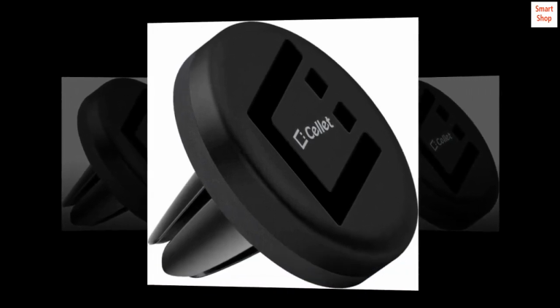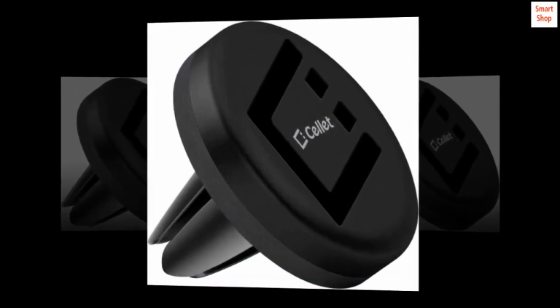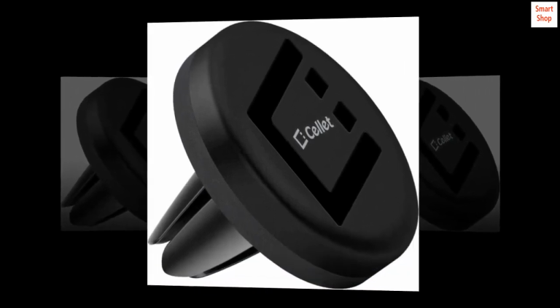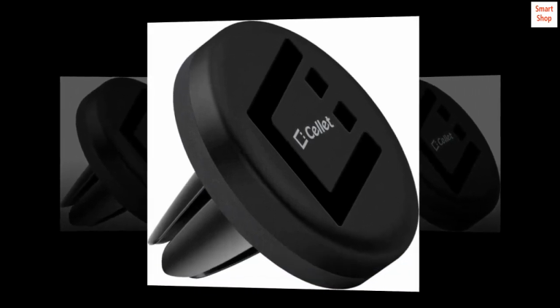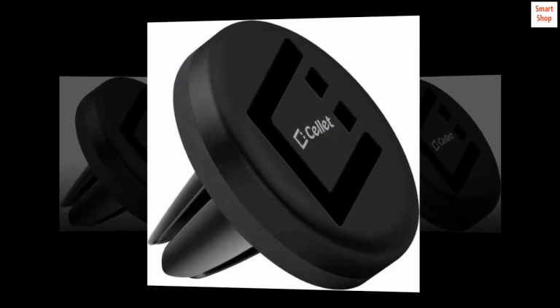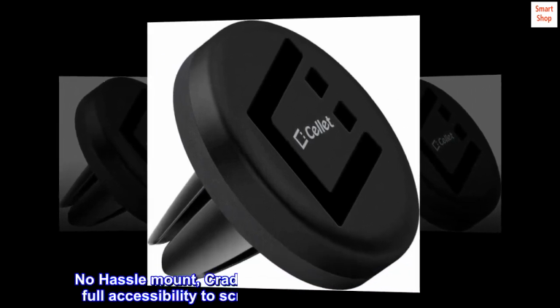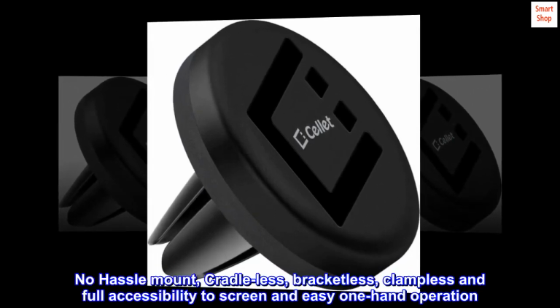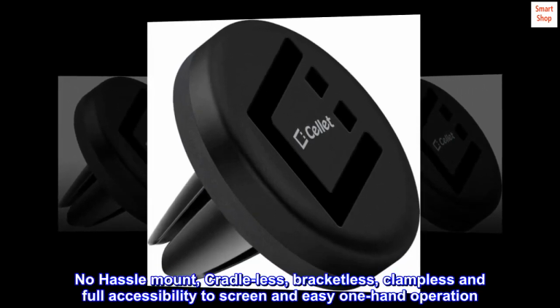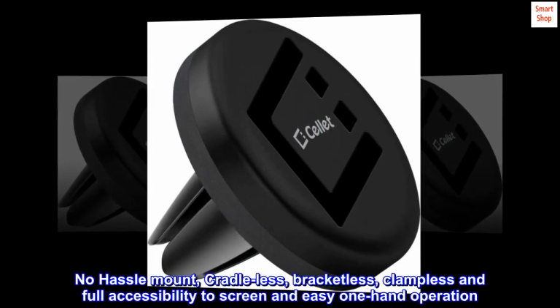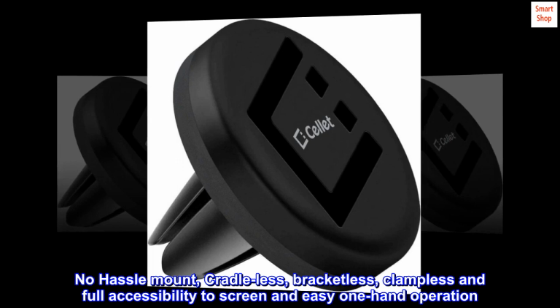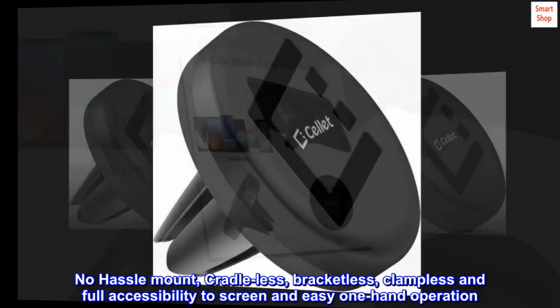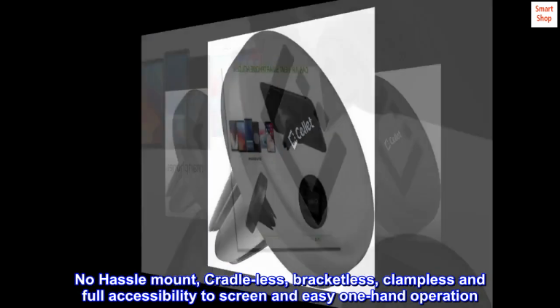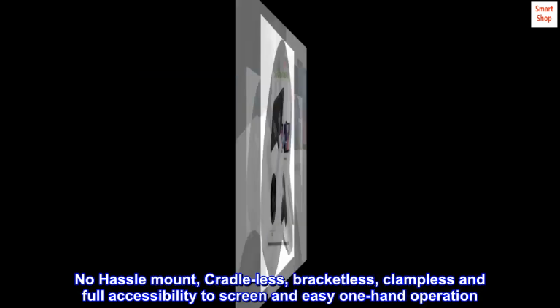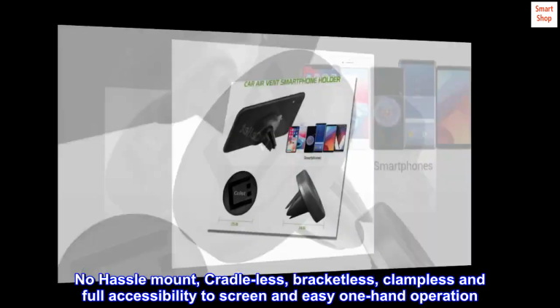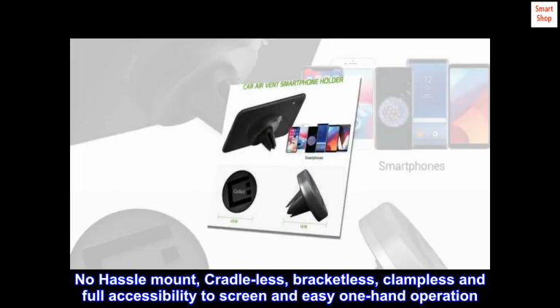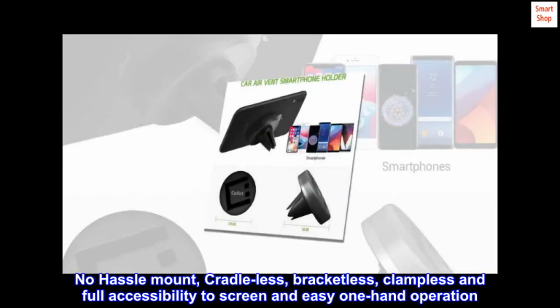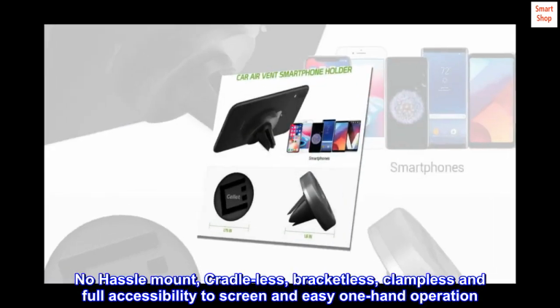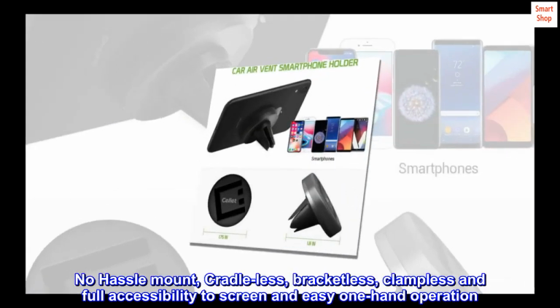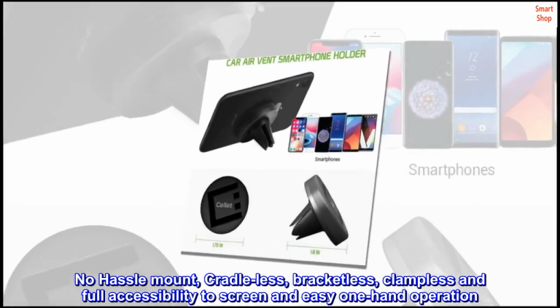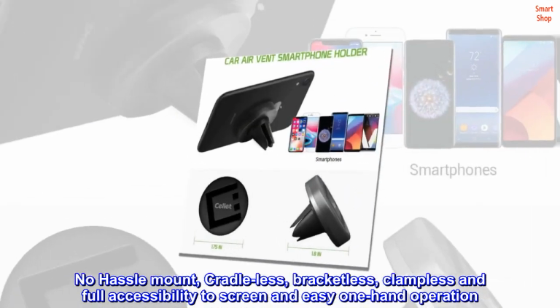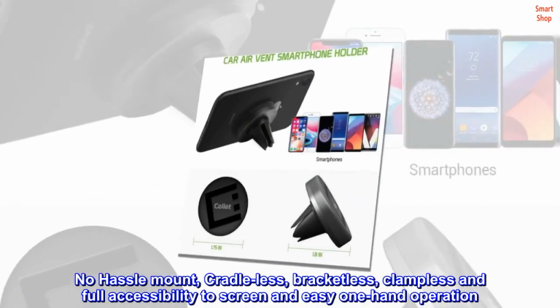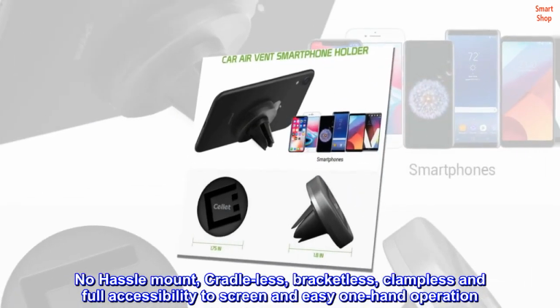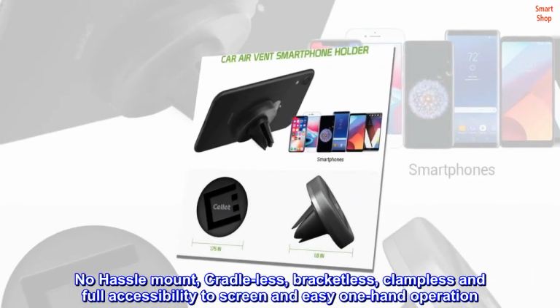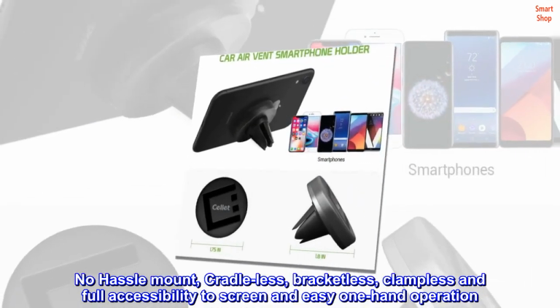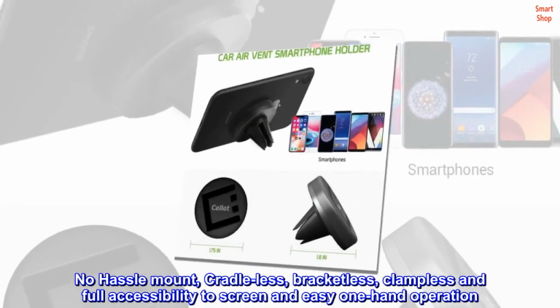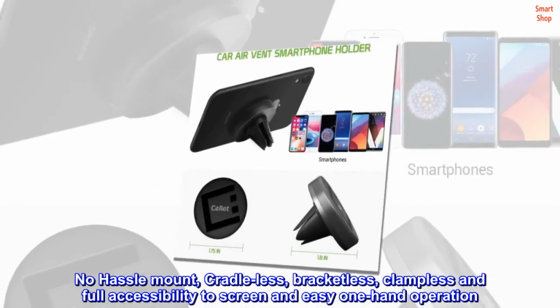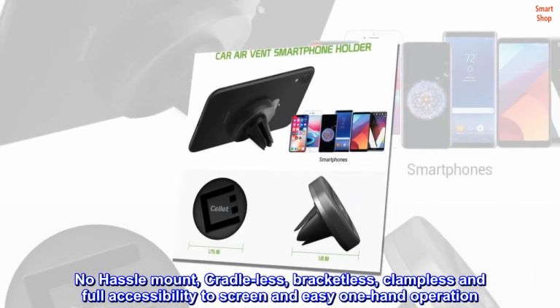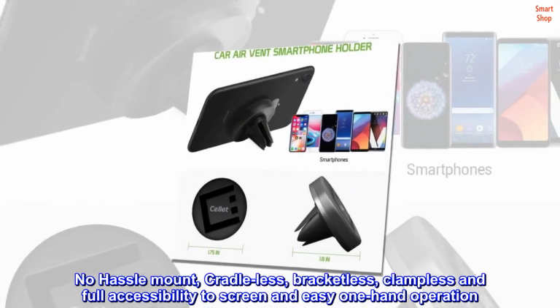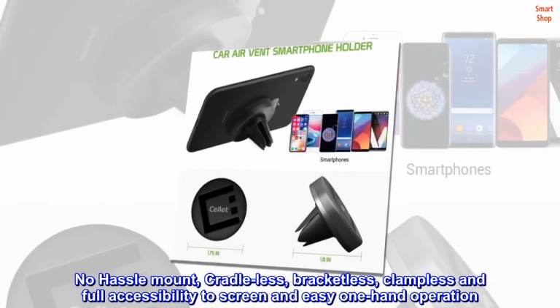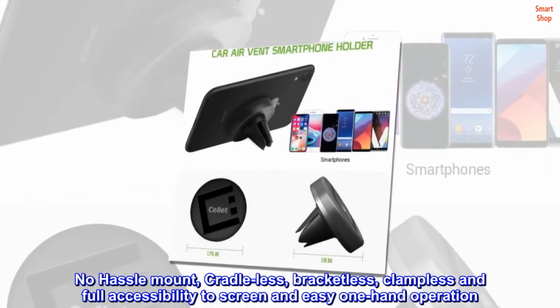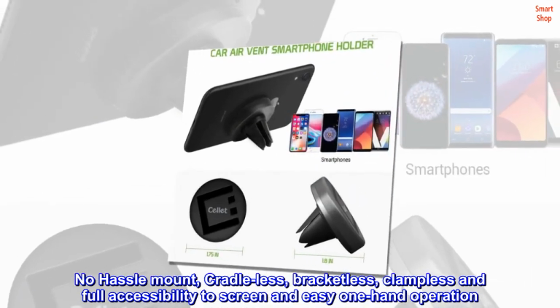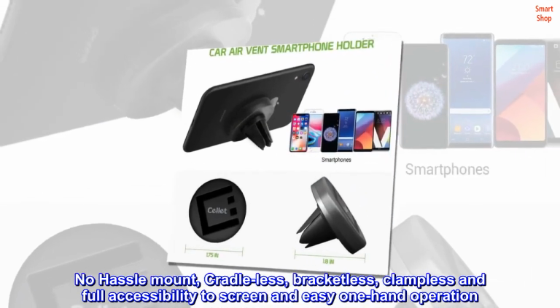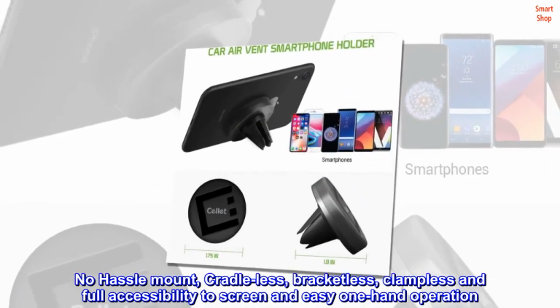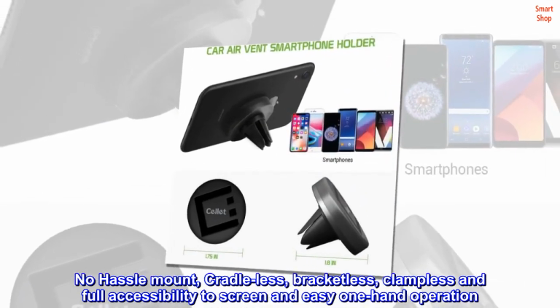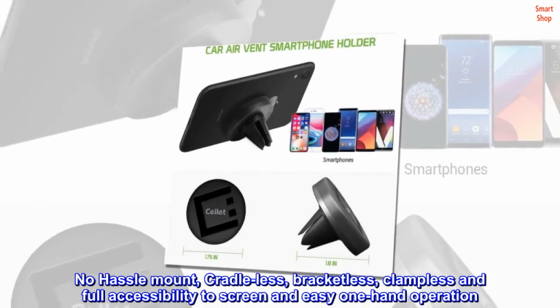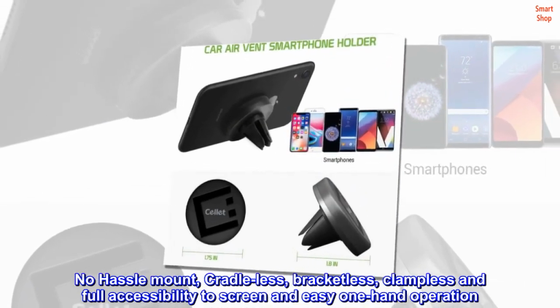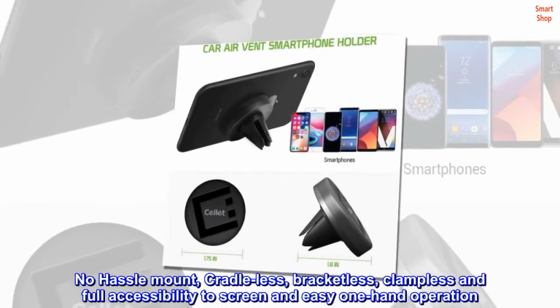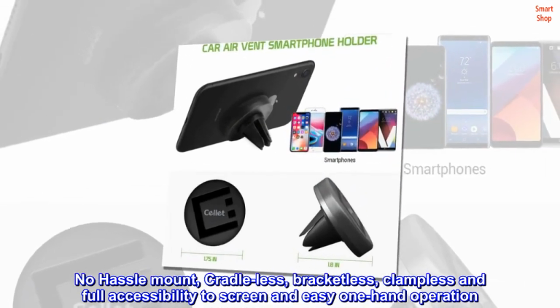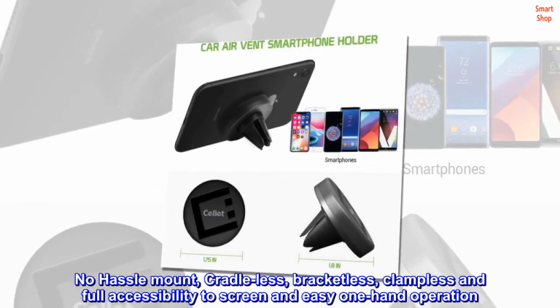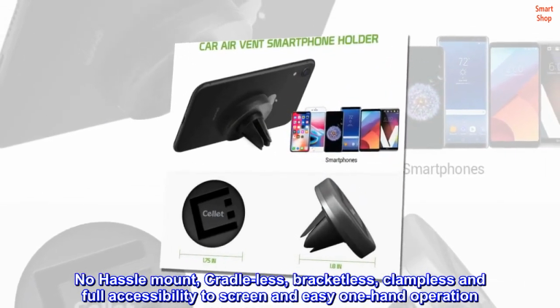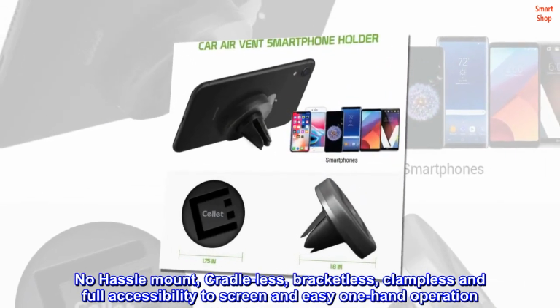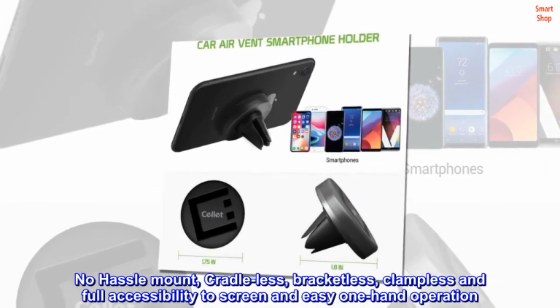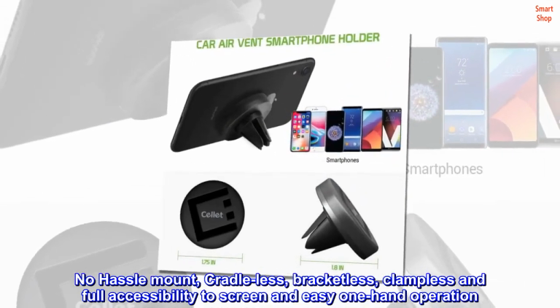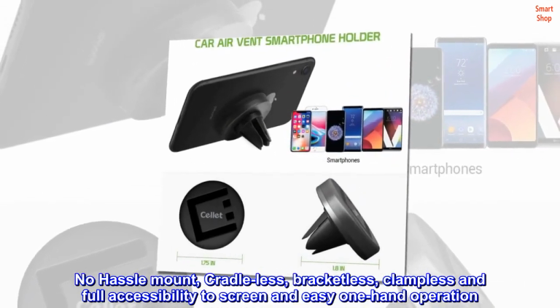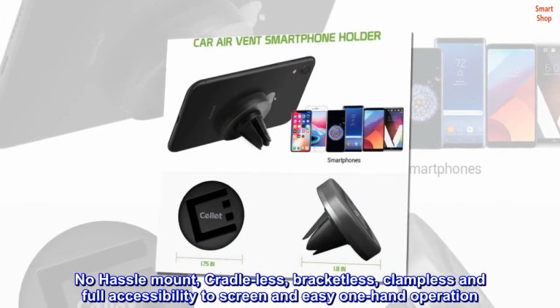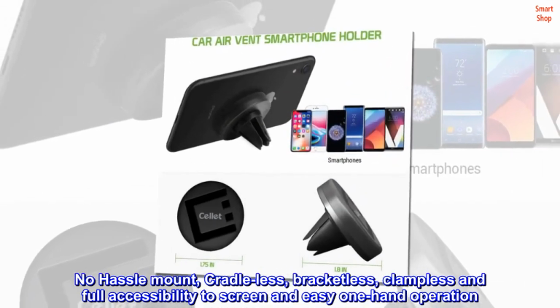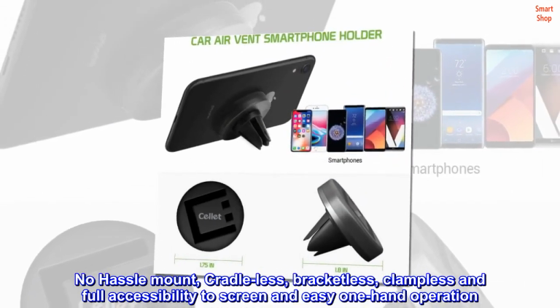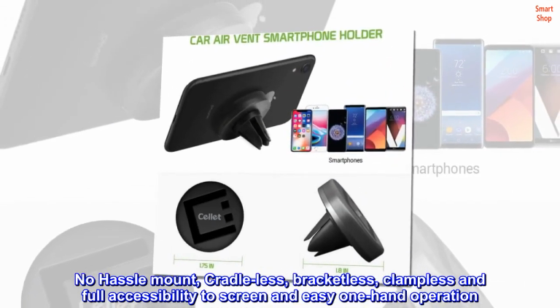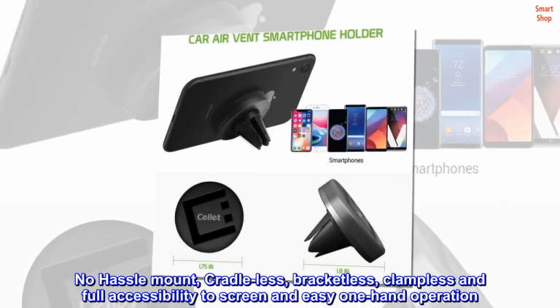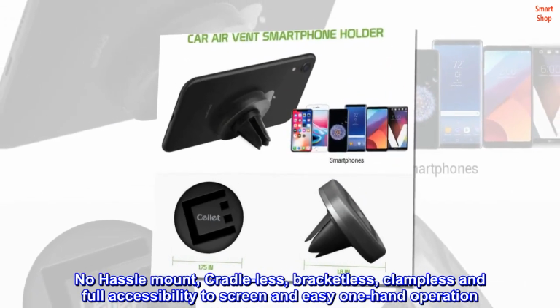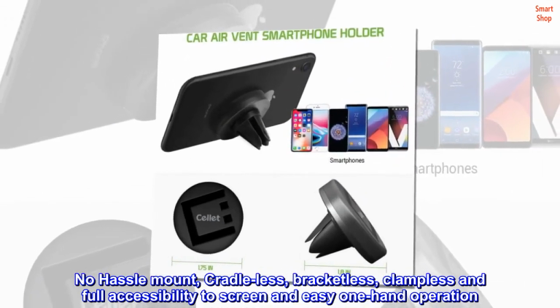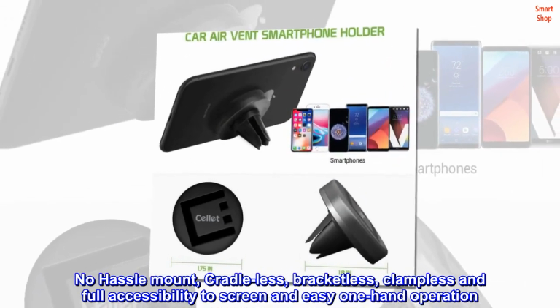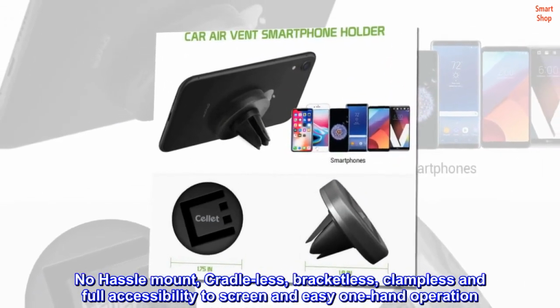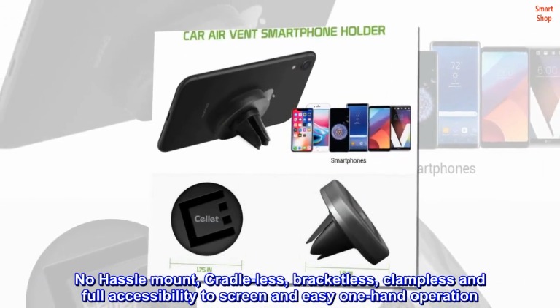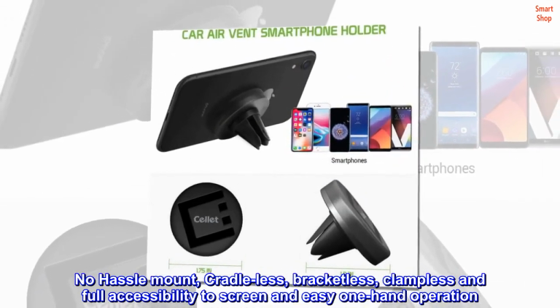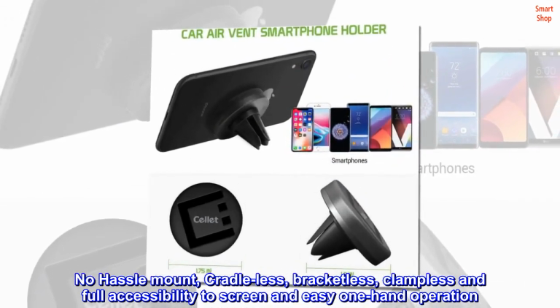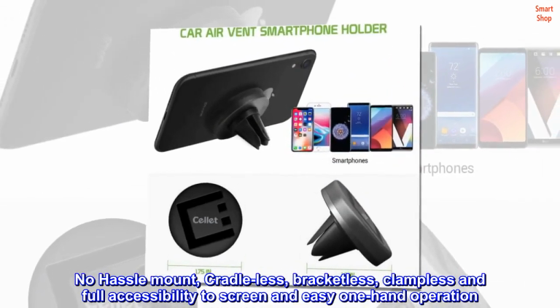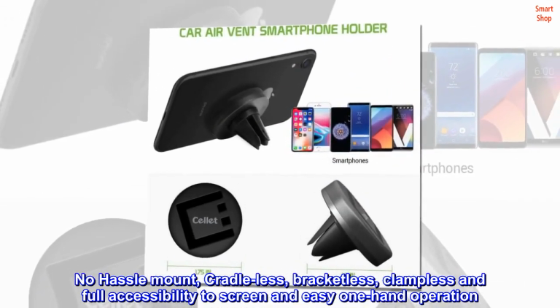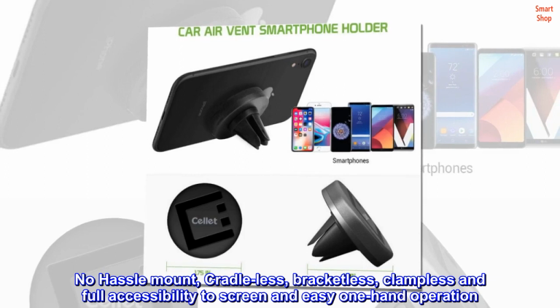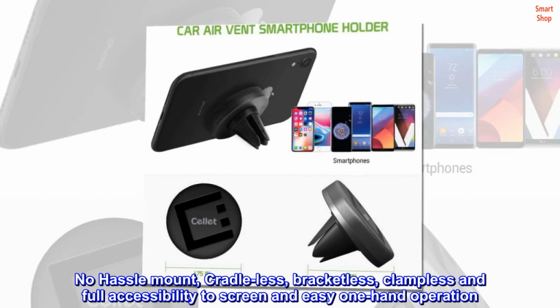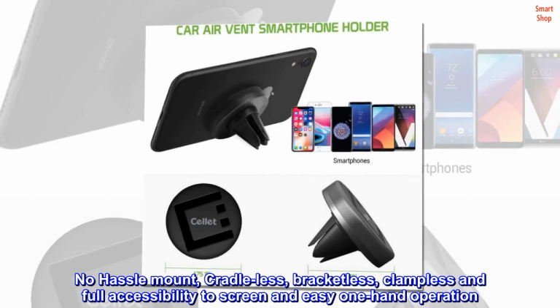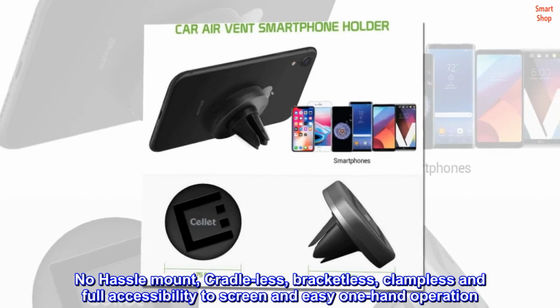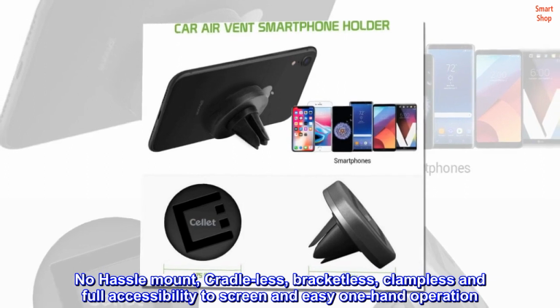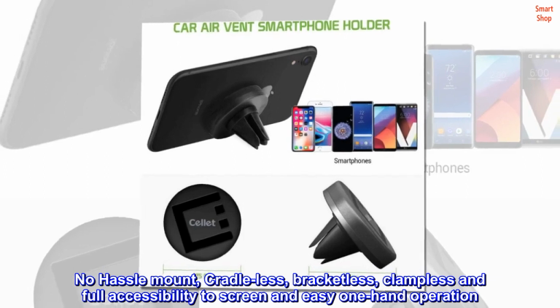No hassle mount: cradle-less, bracketless, clampless, with full accessibility to the screen and easy one-hand operation.